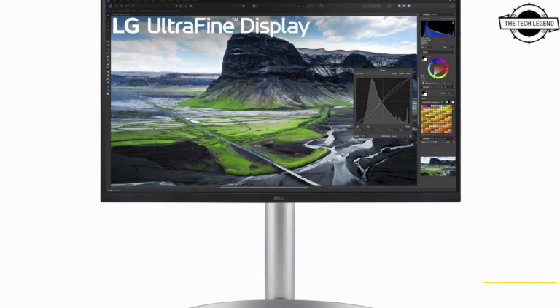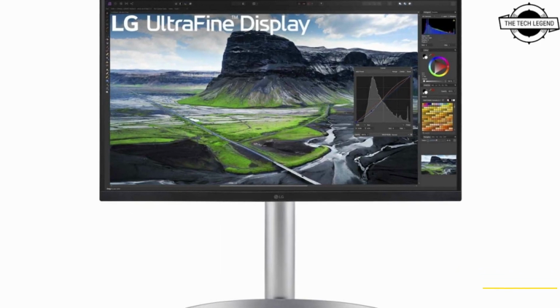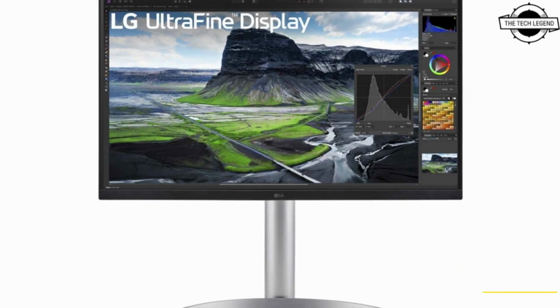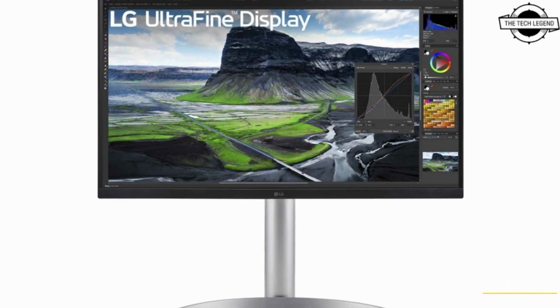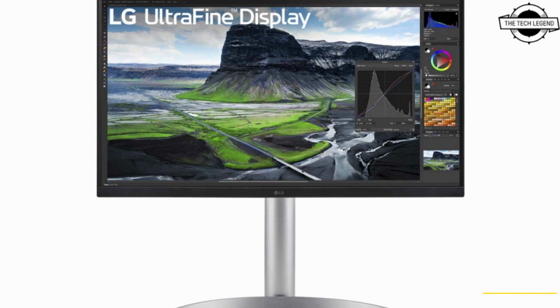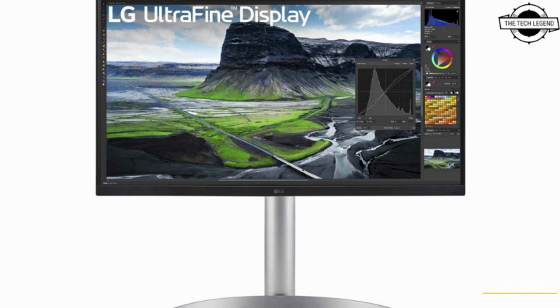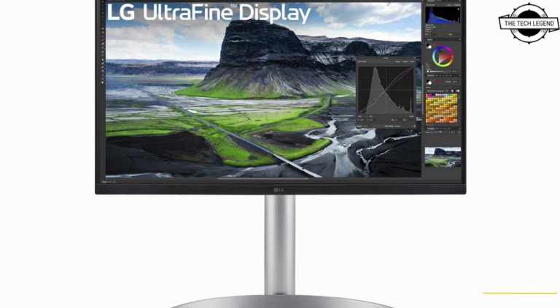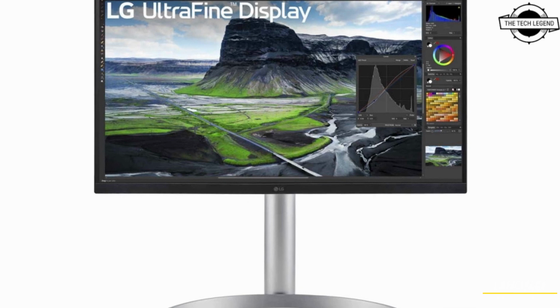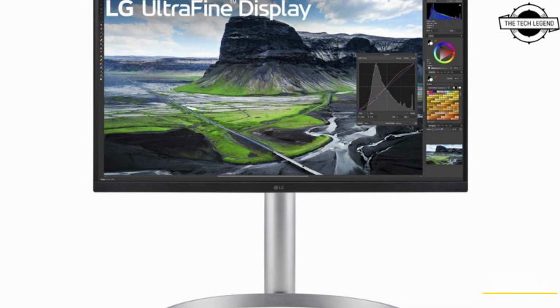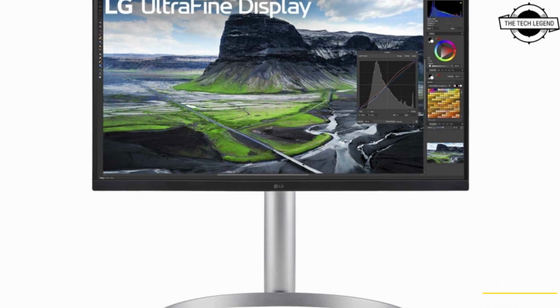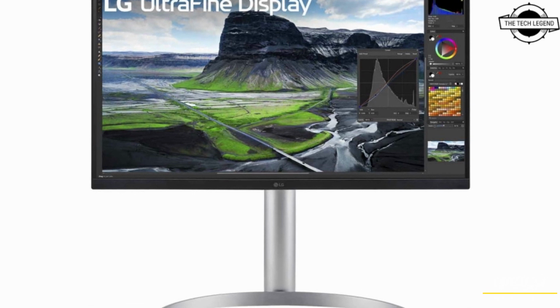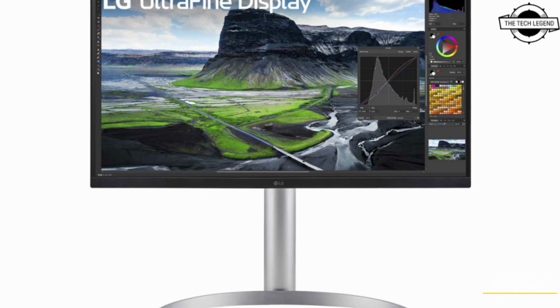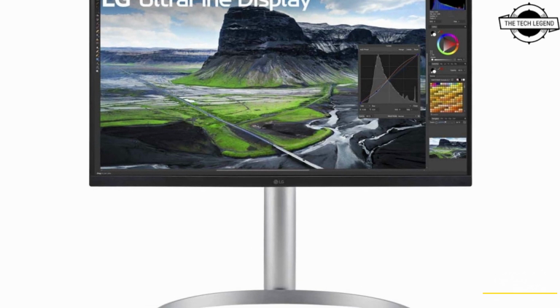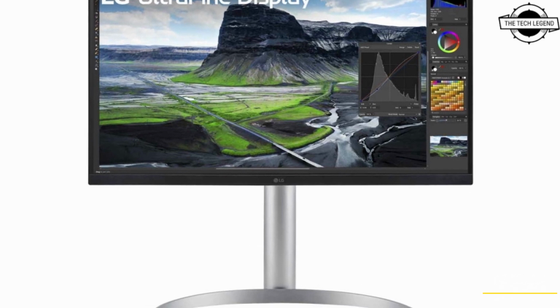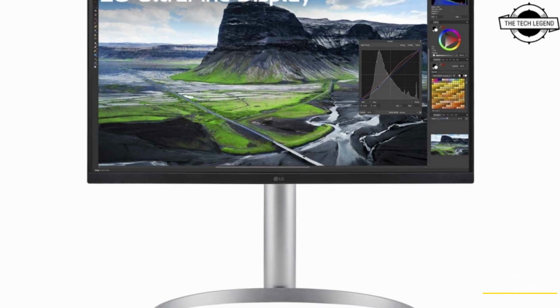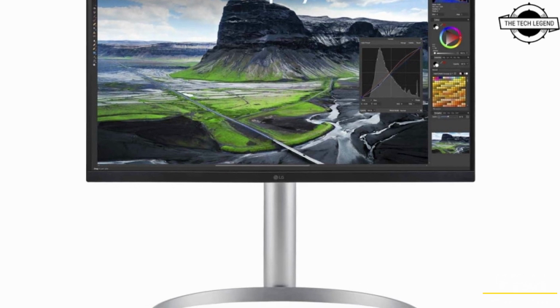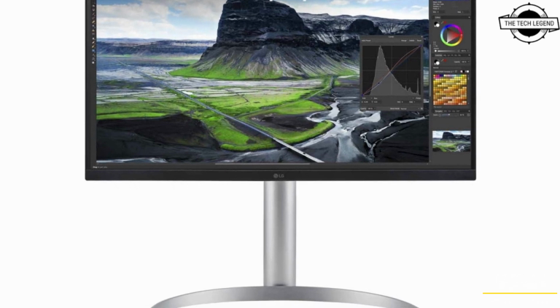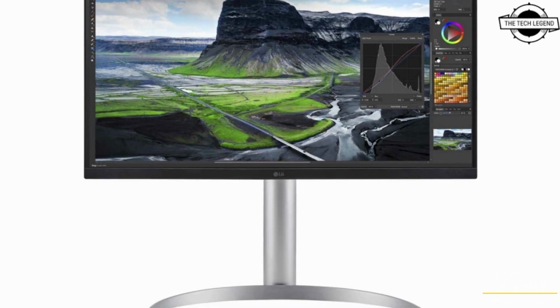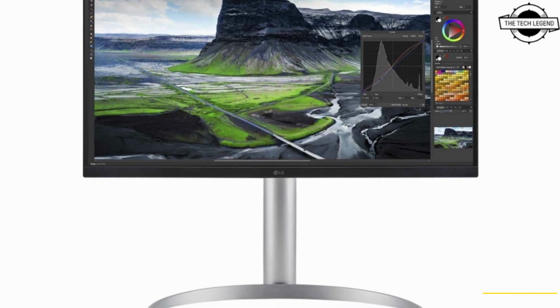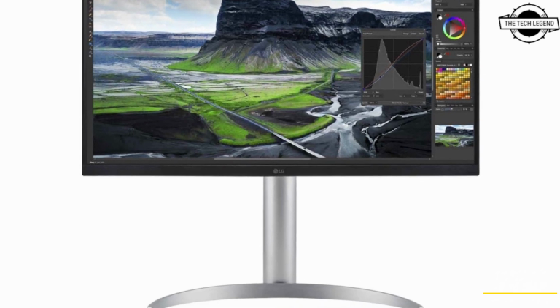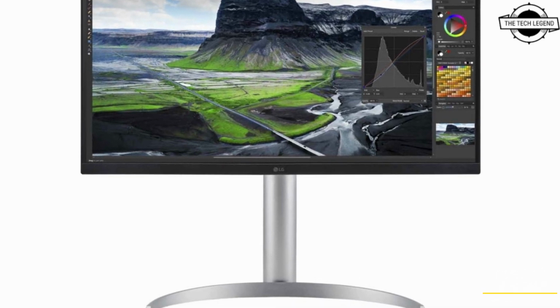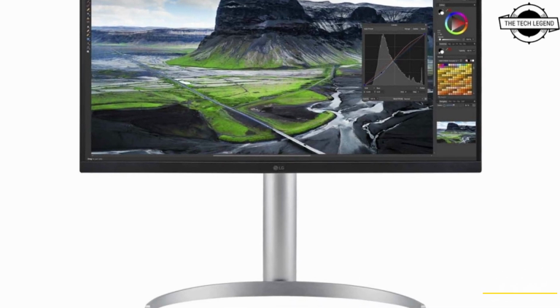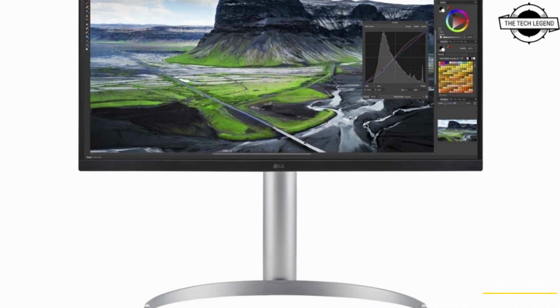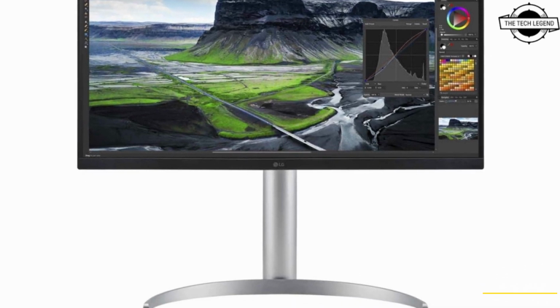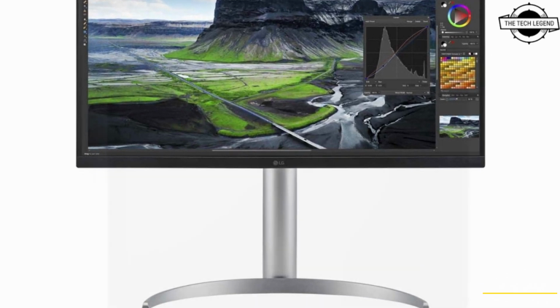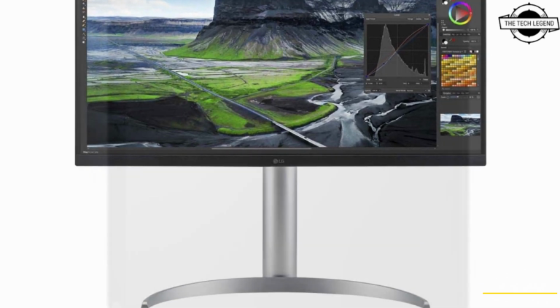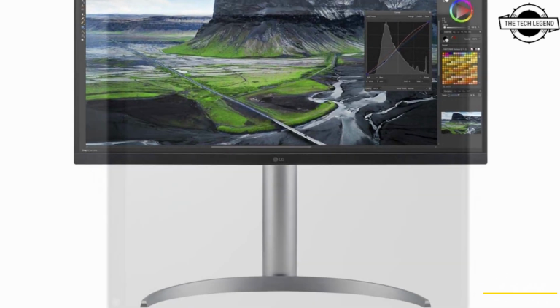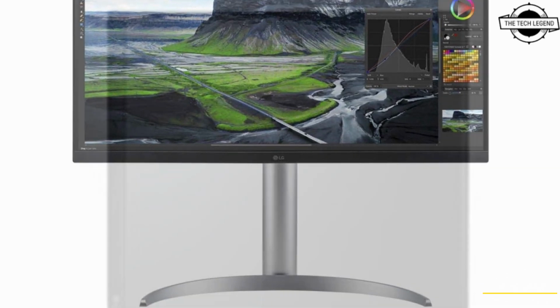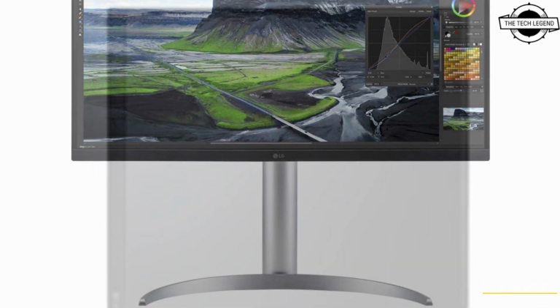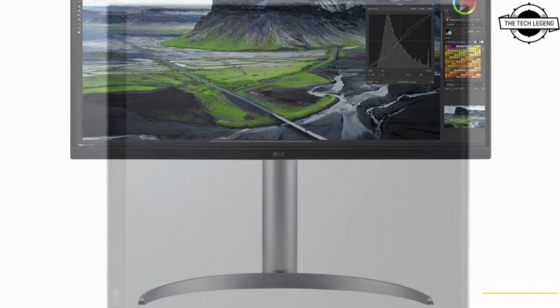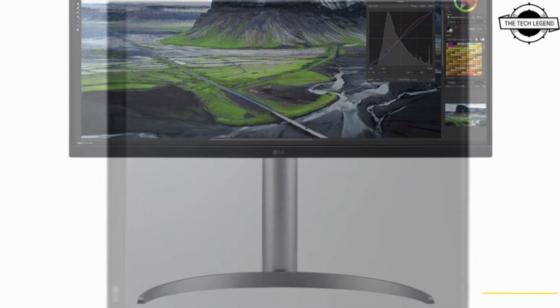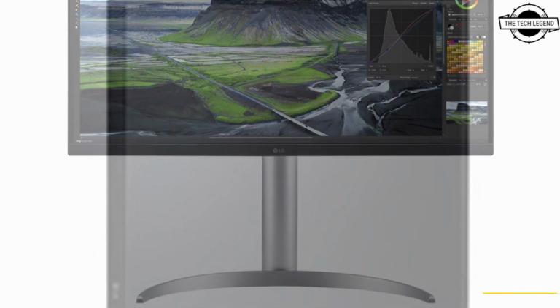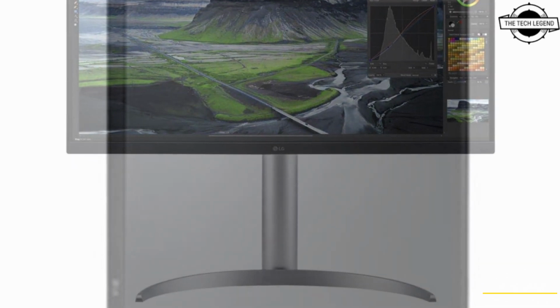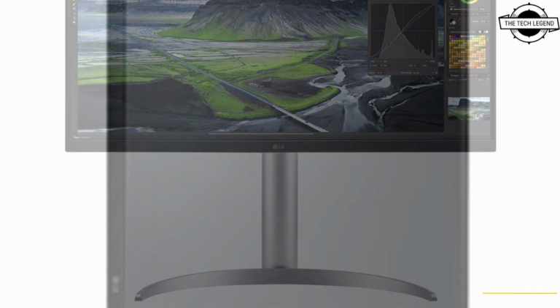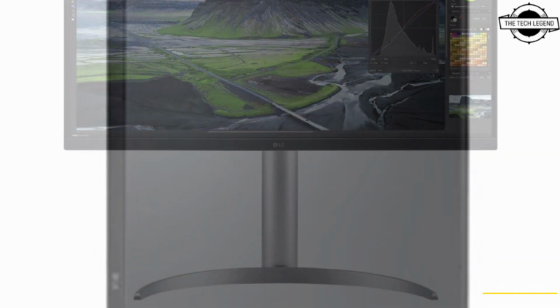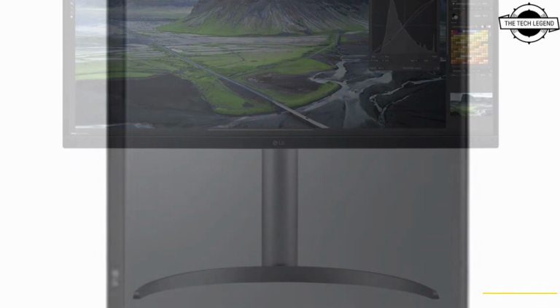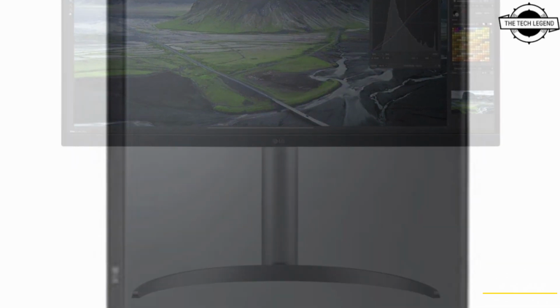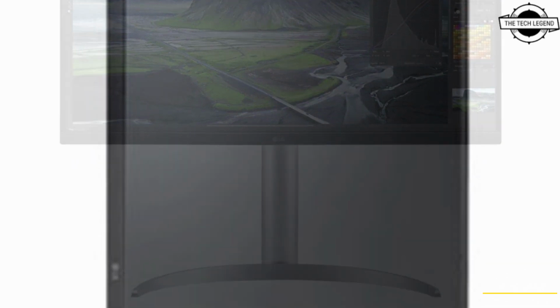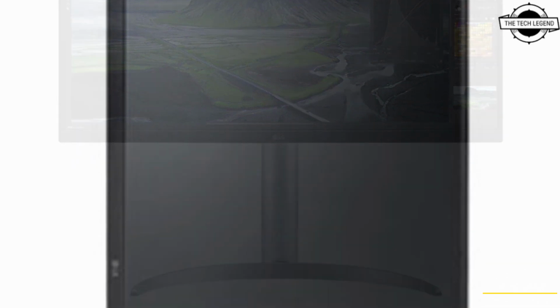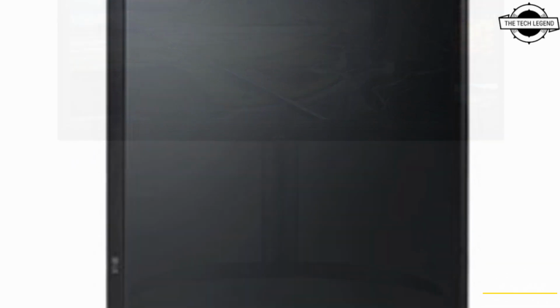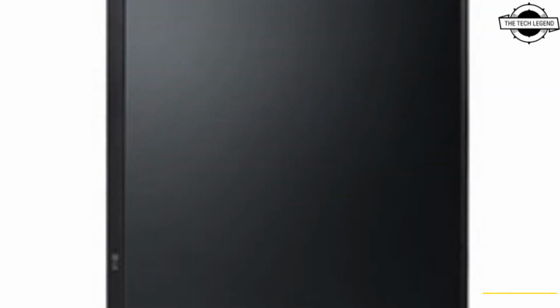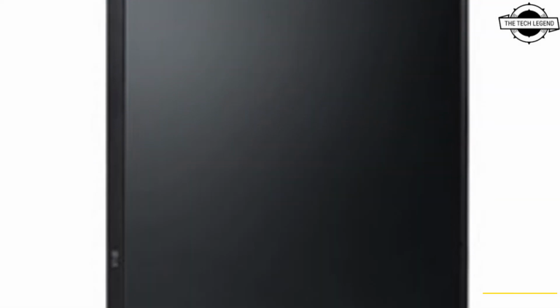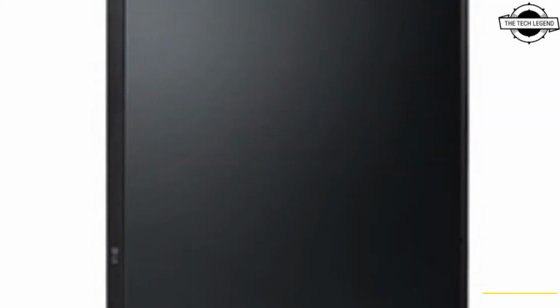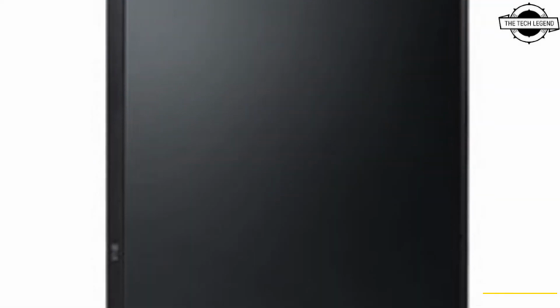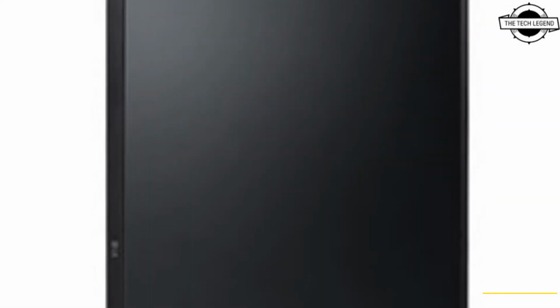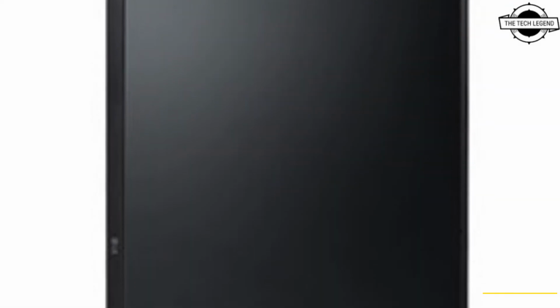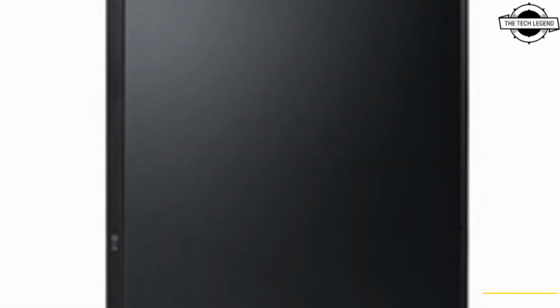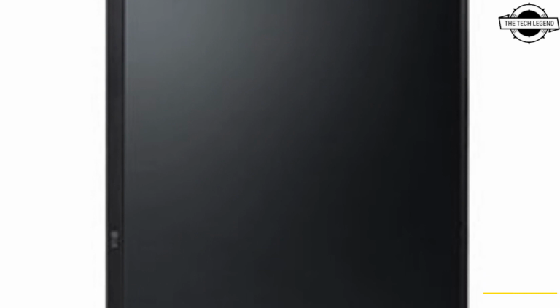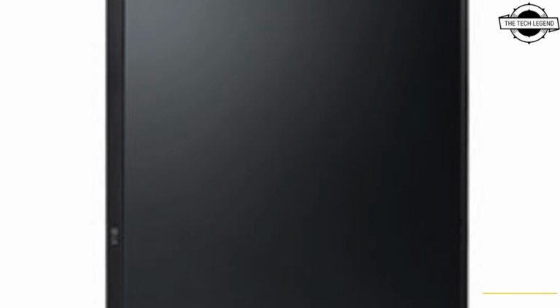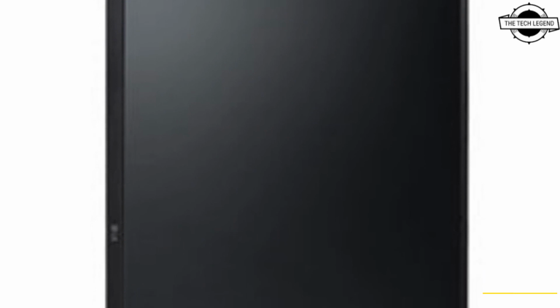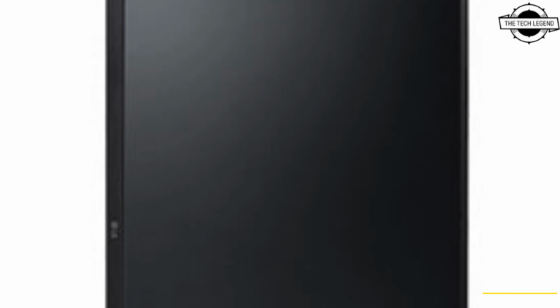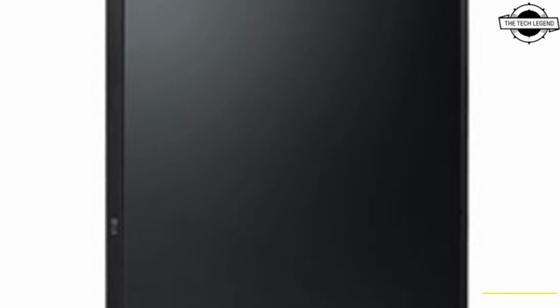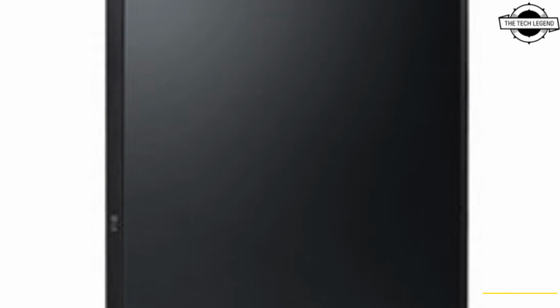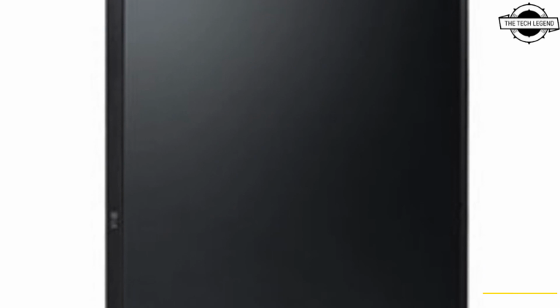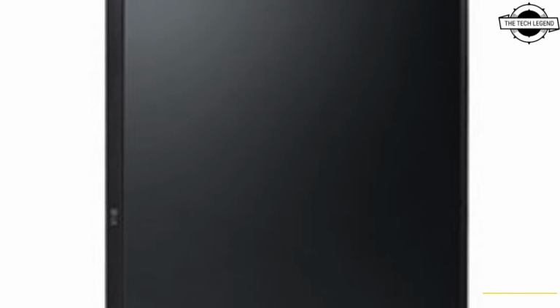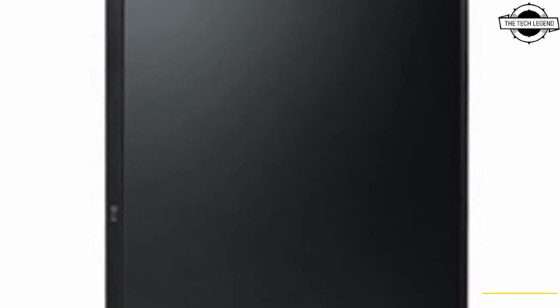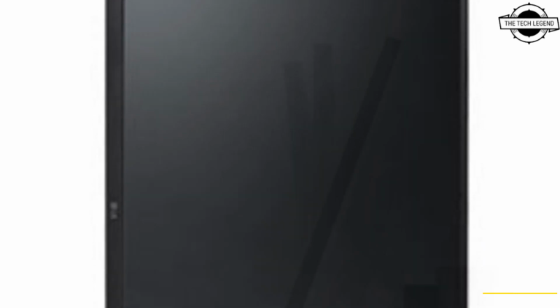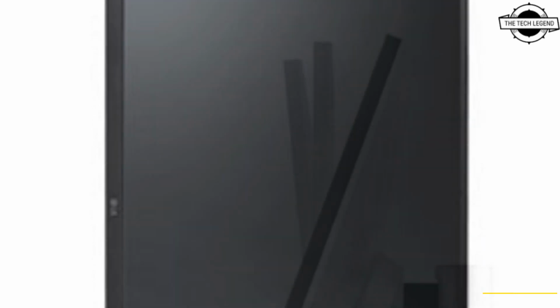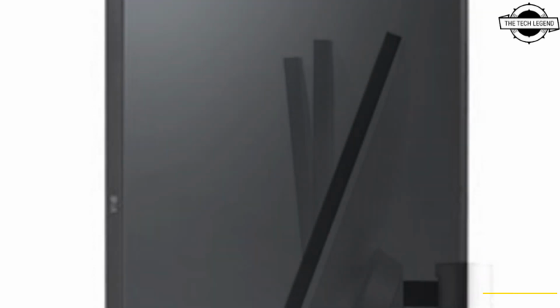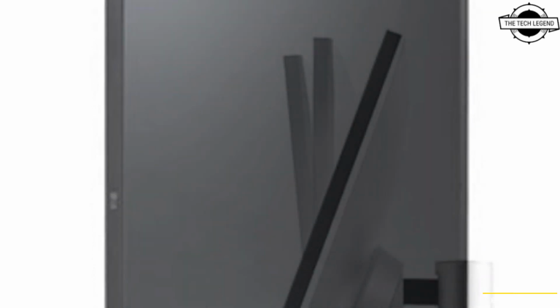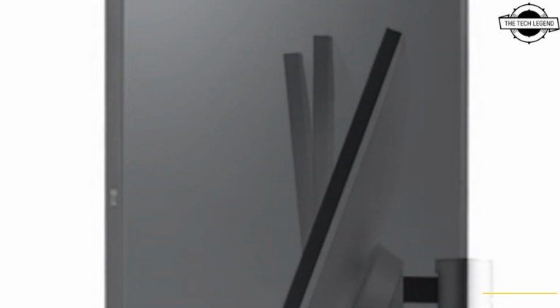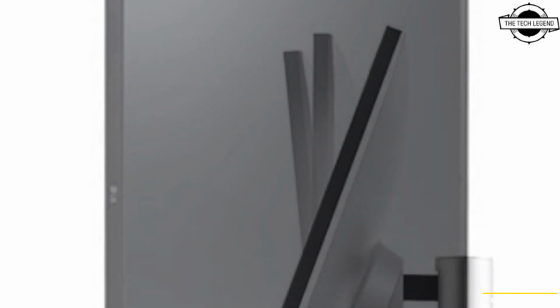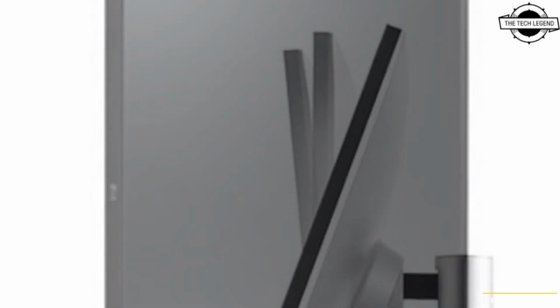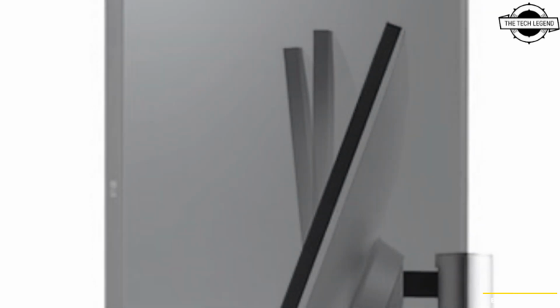Hello friends, welcome to the Tech Design Channel. So friends, today I will talk about LG's new 4K LCD Displays.